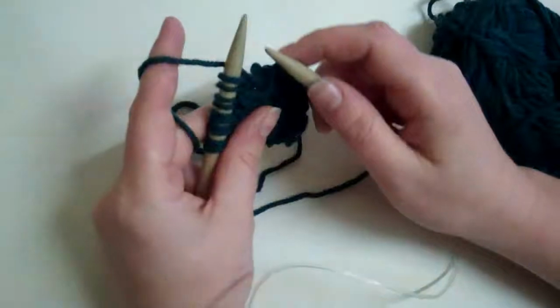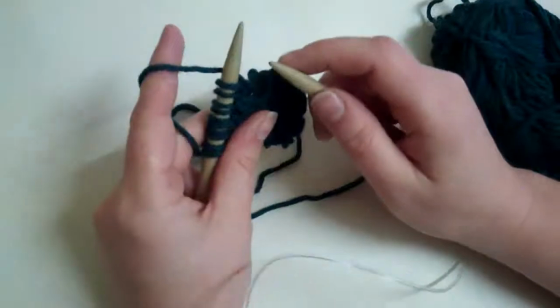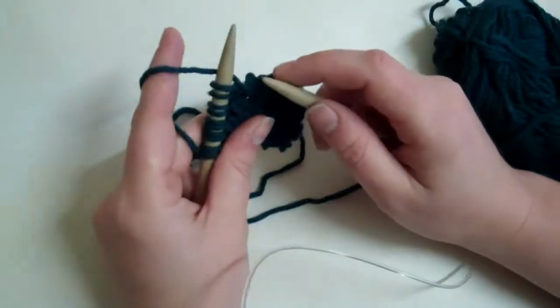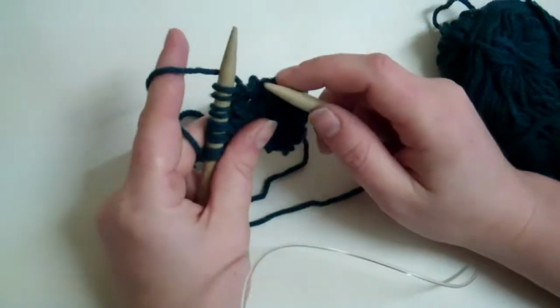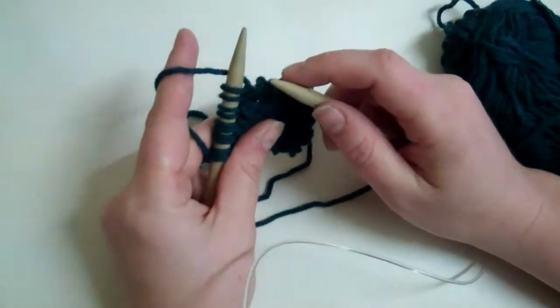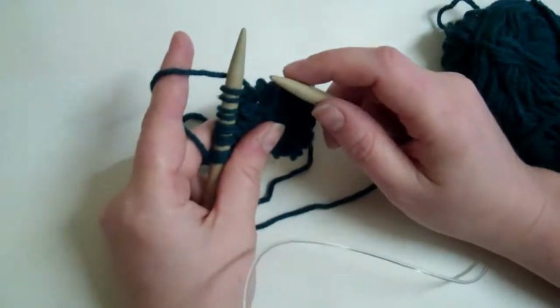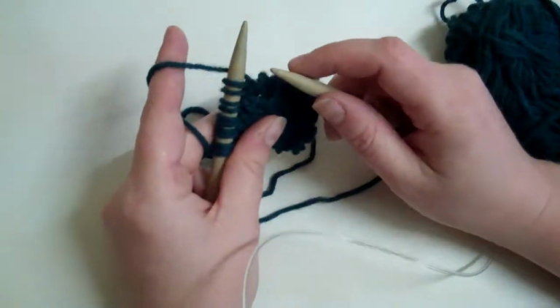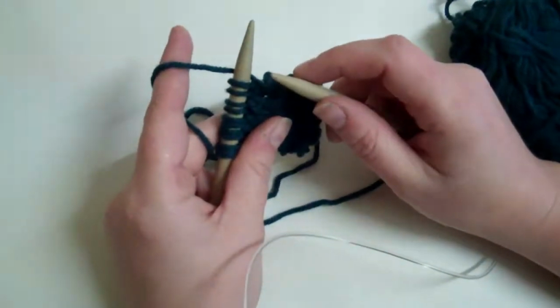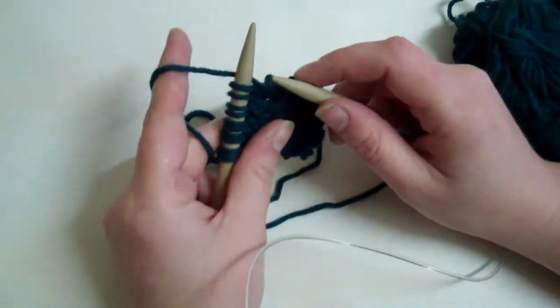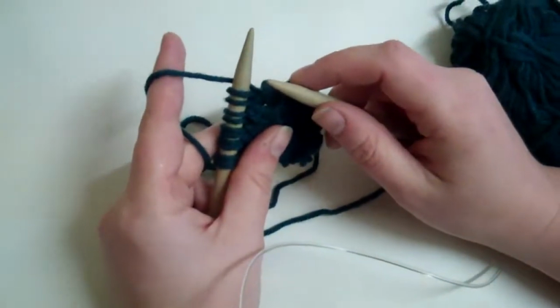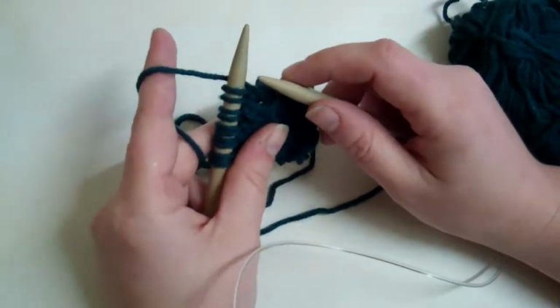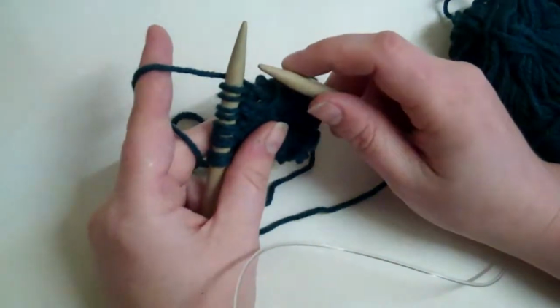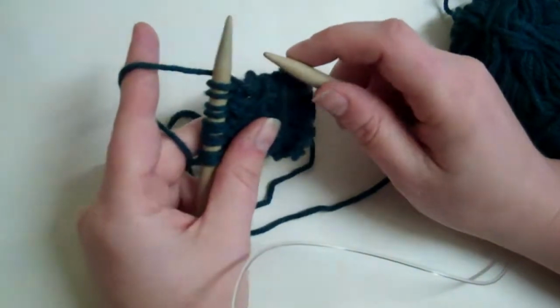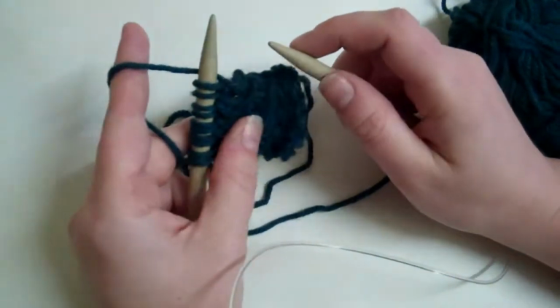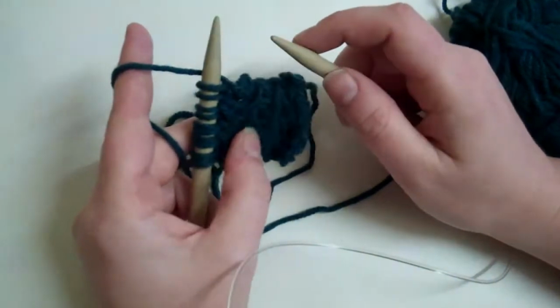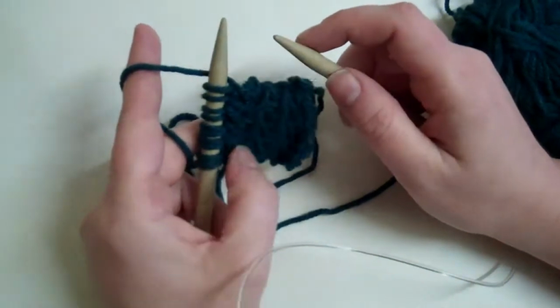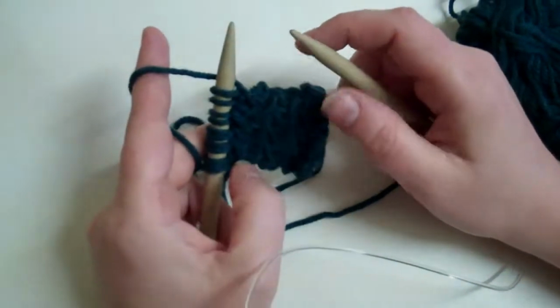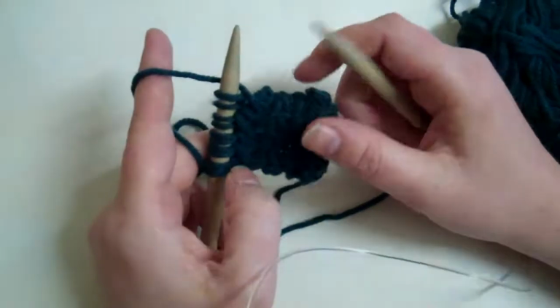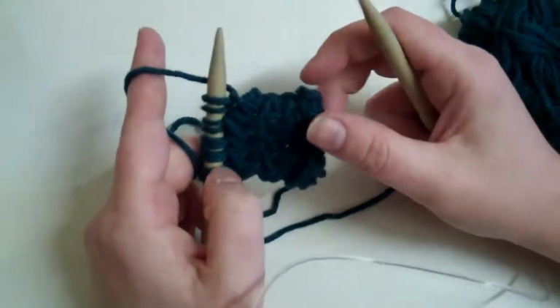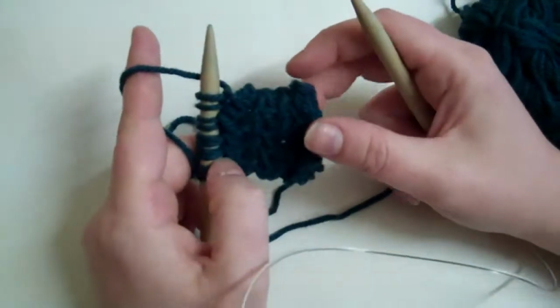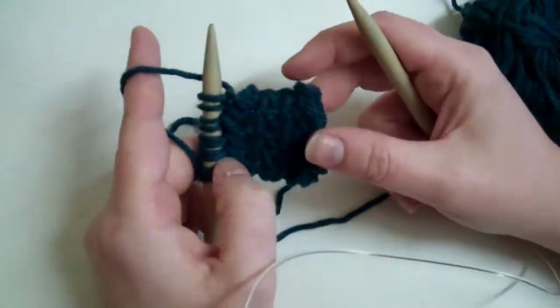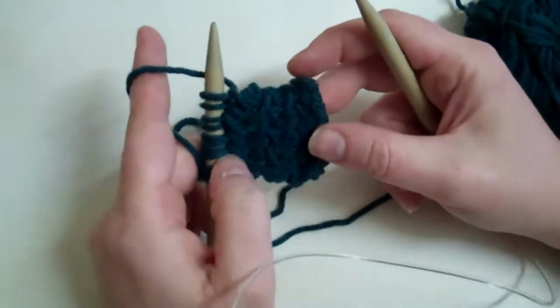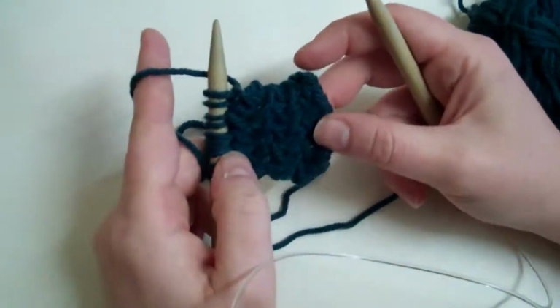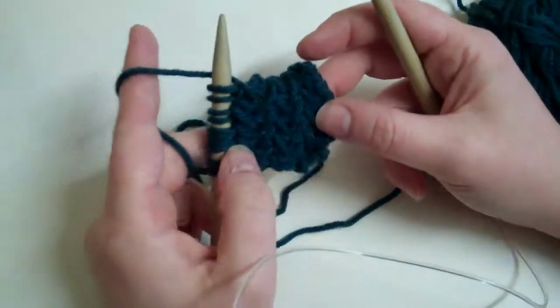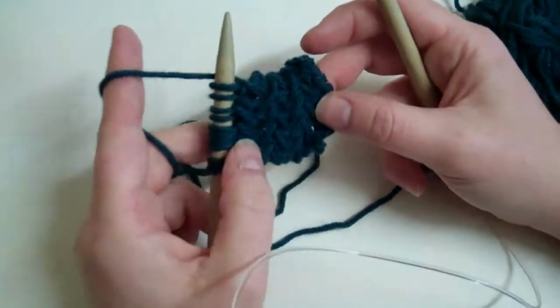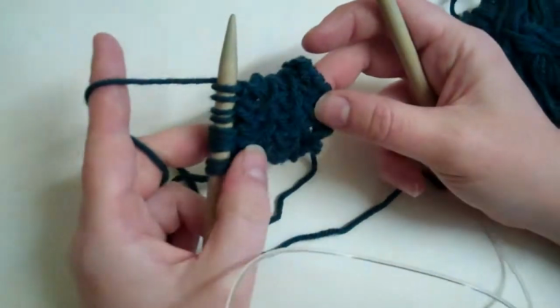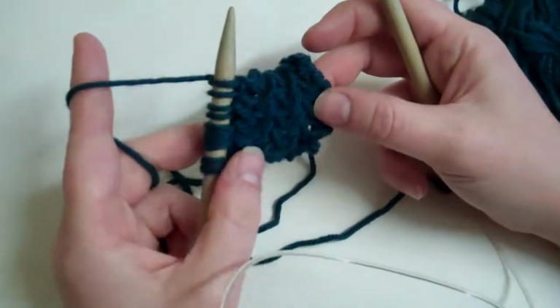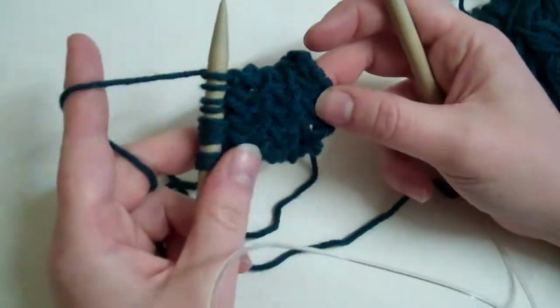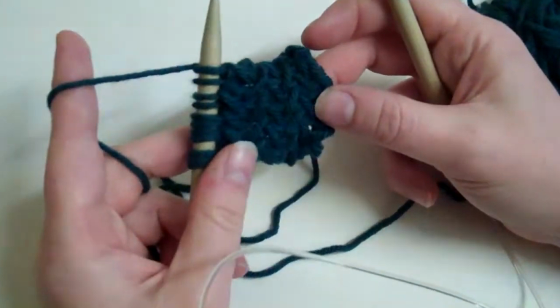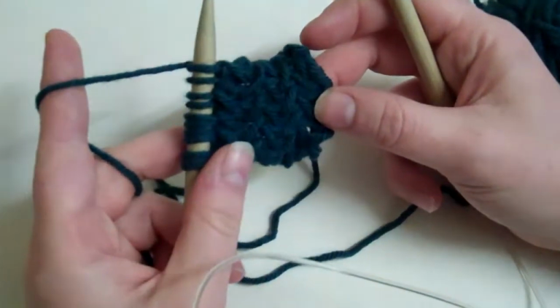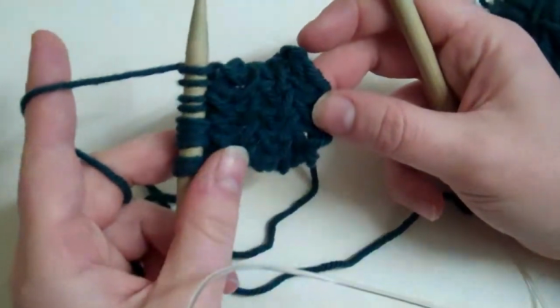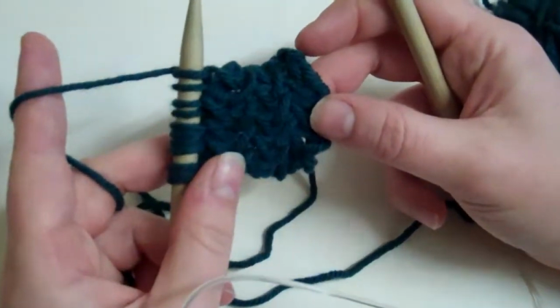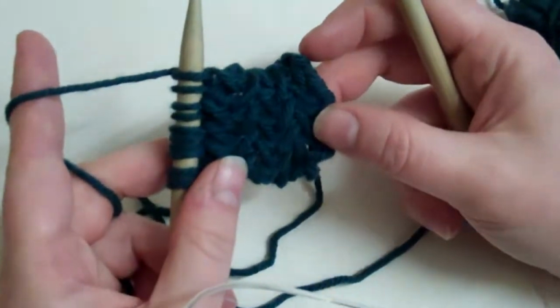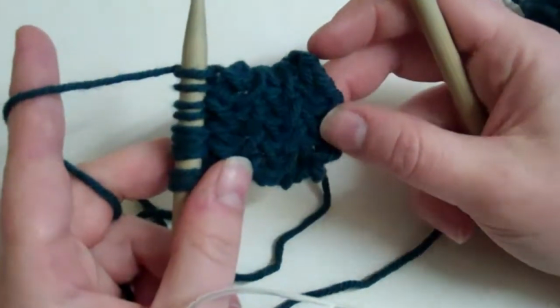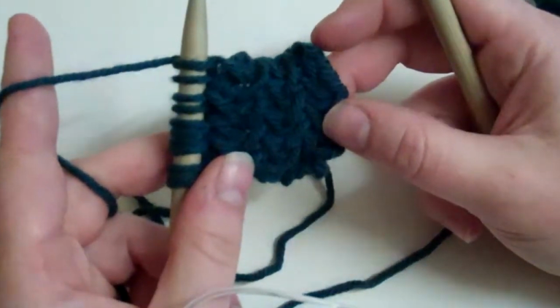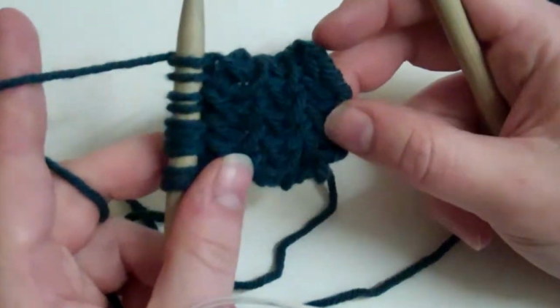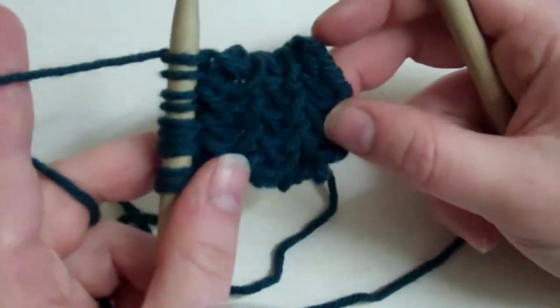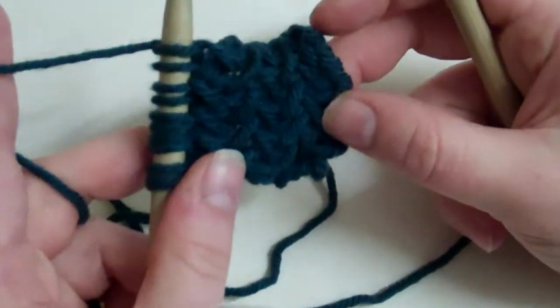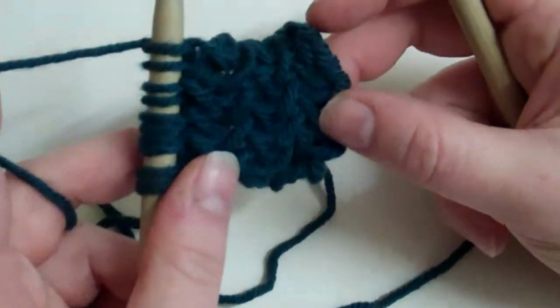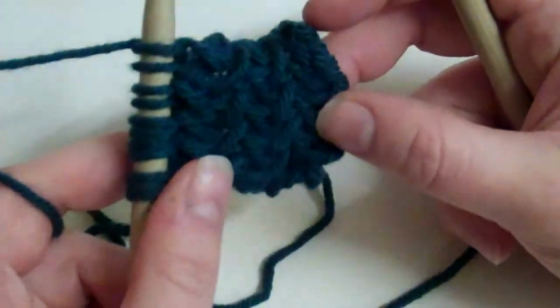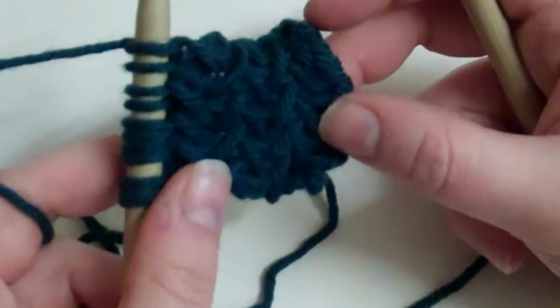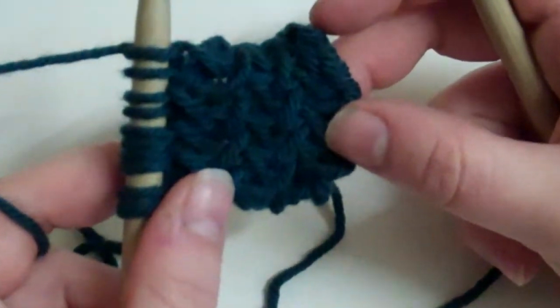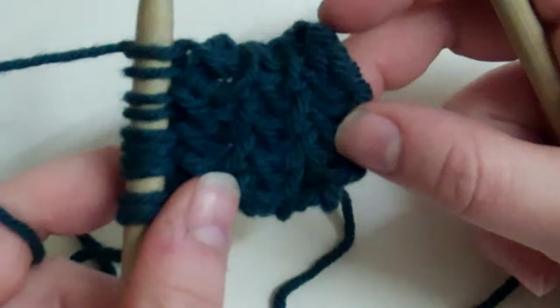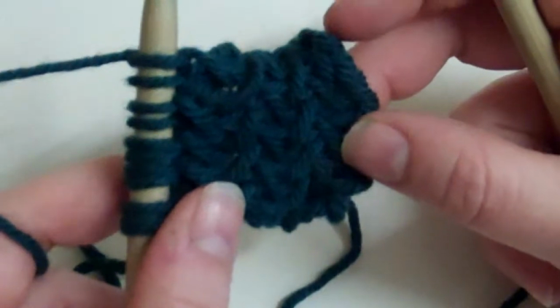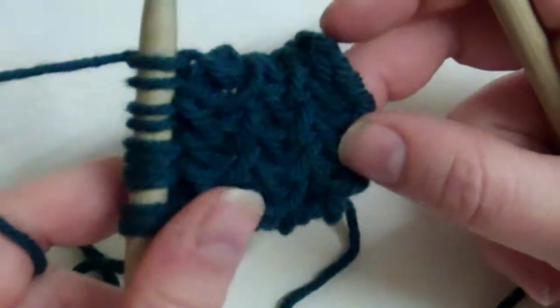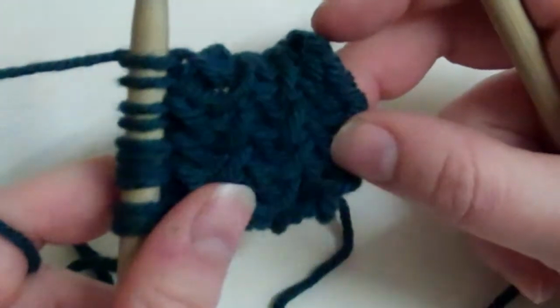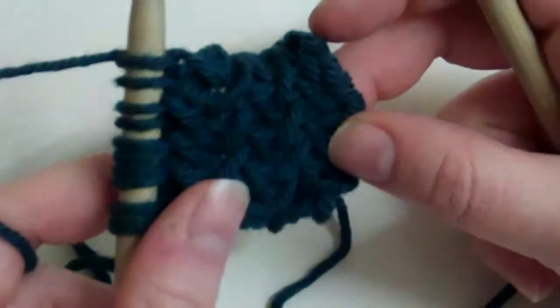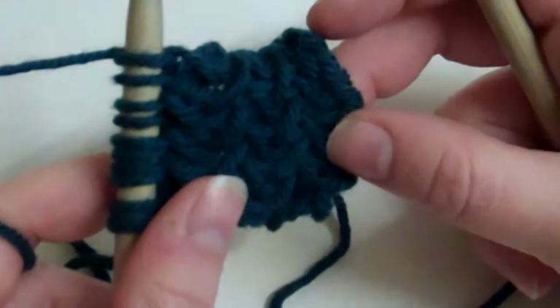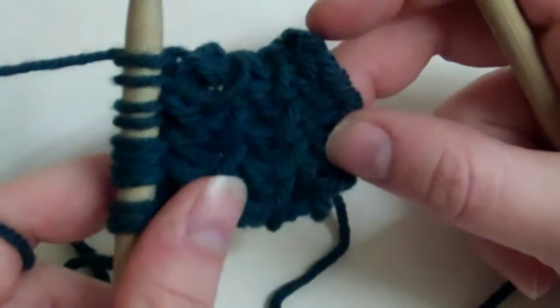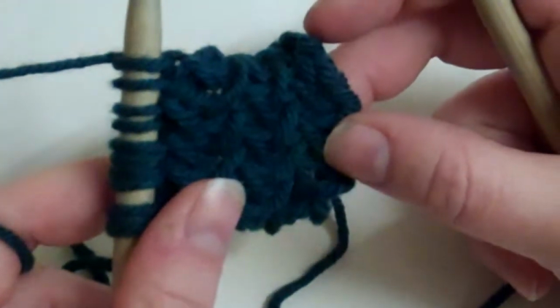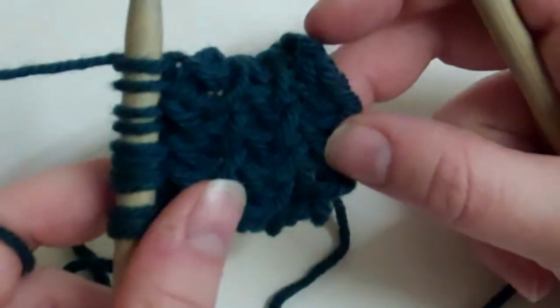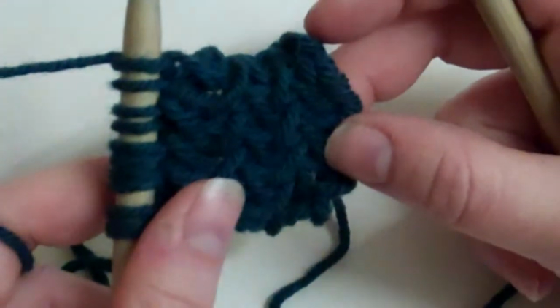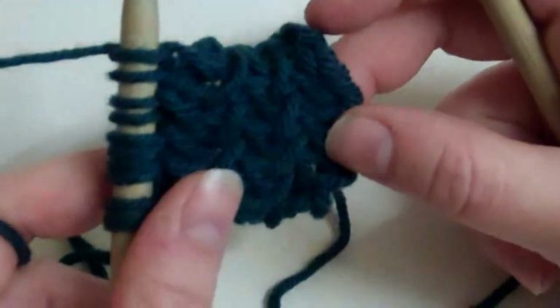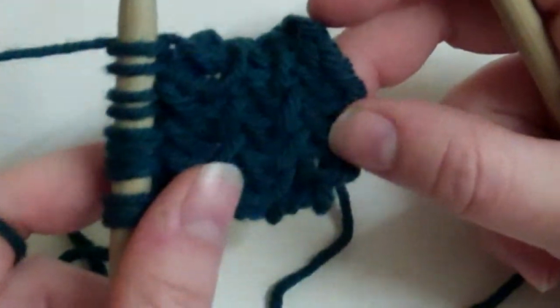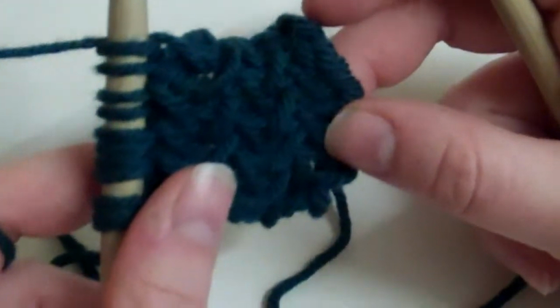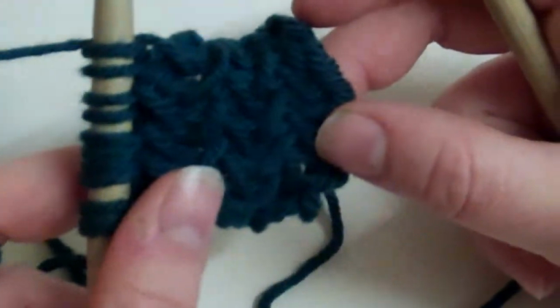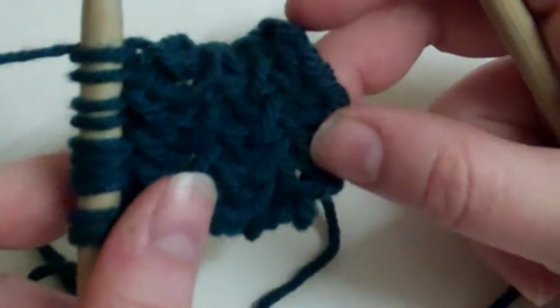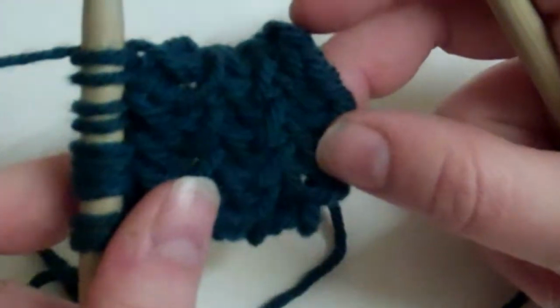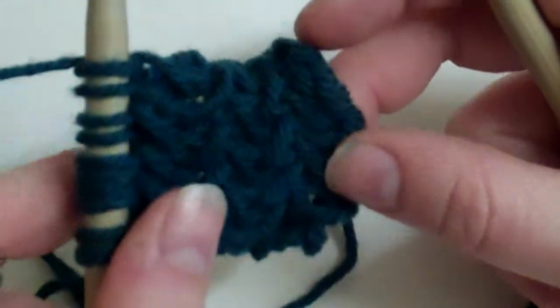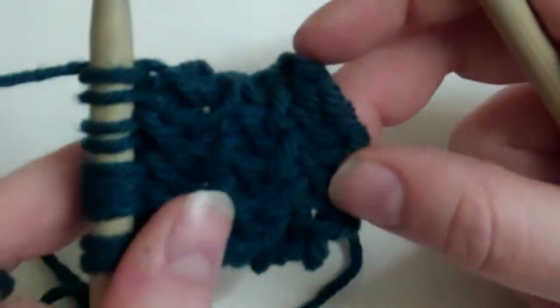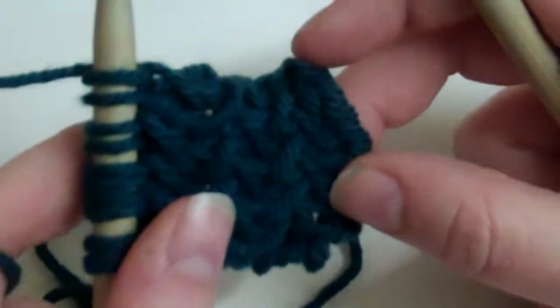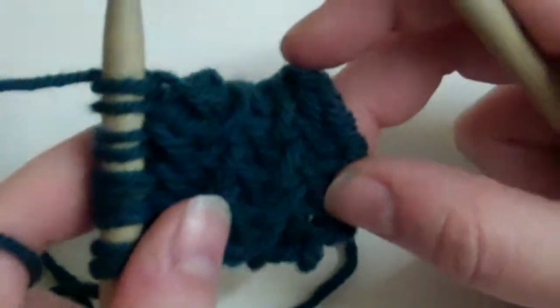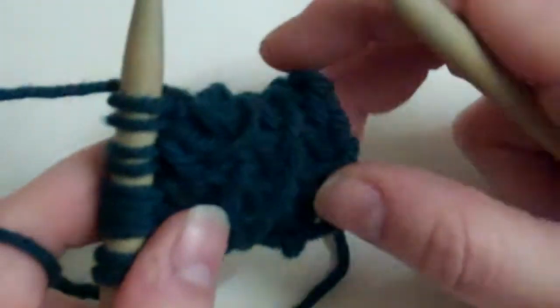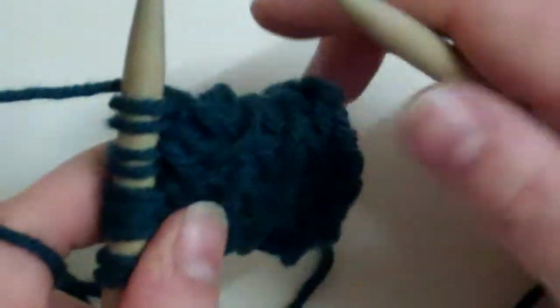This video is going to show you how to knit a herringbone stitch in a flat manner with a continental knitting style.